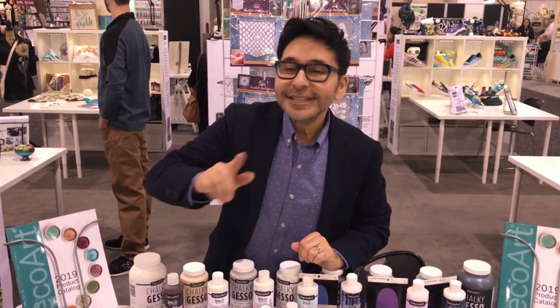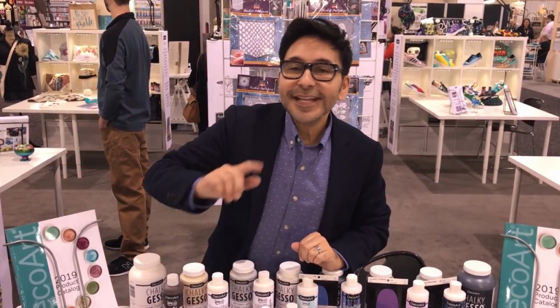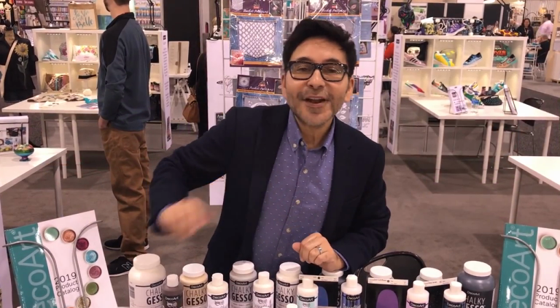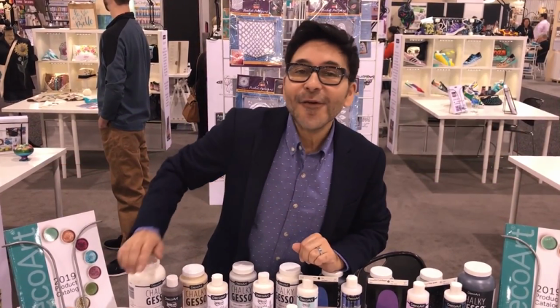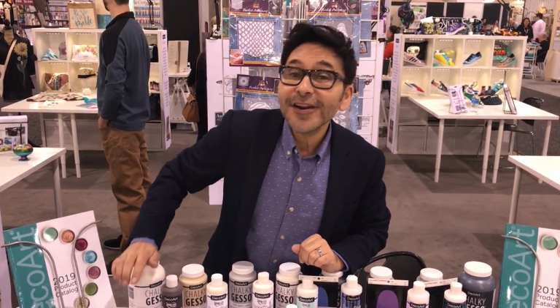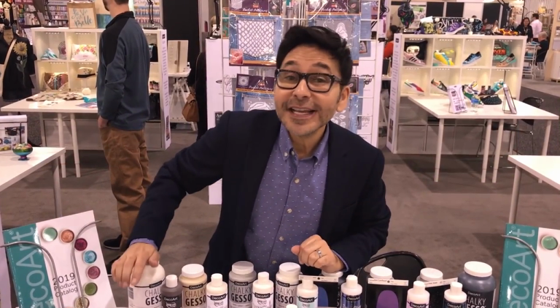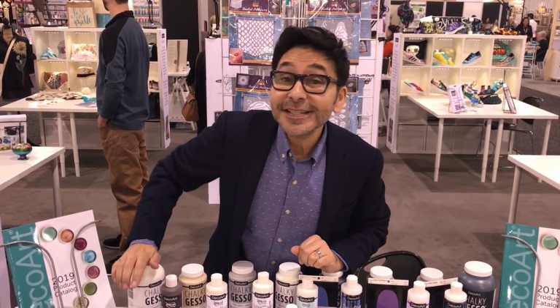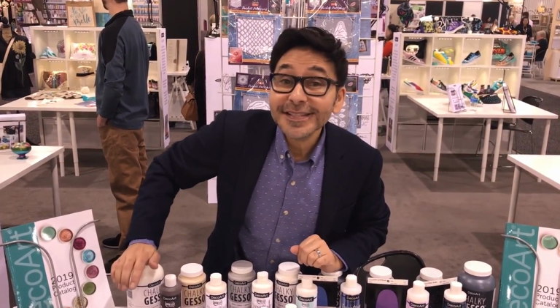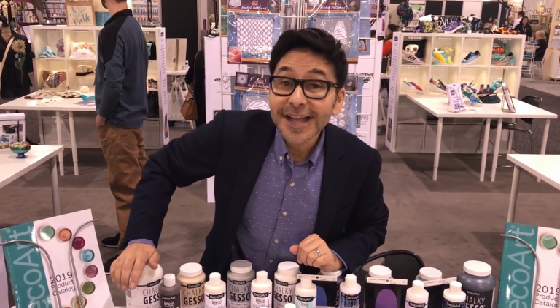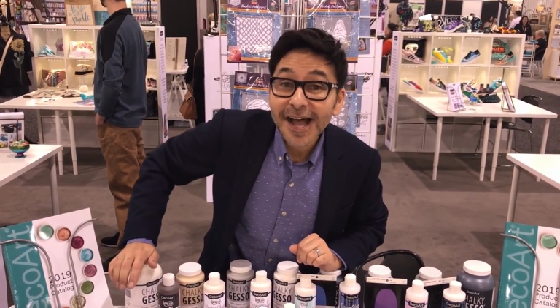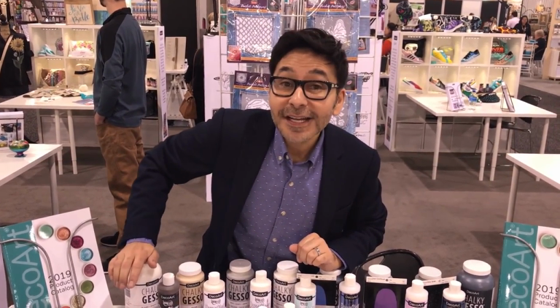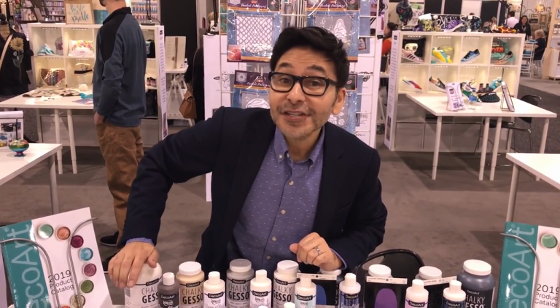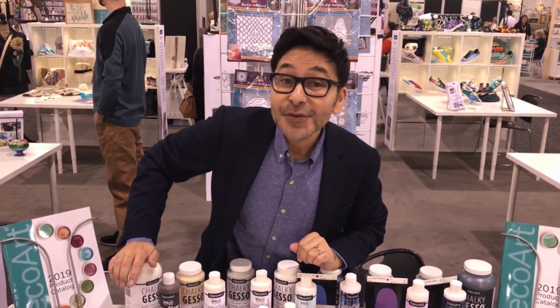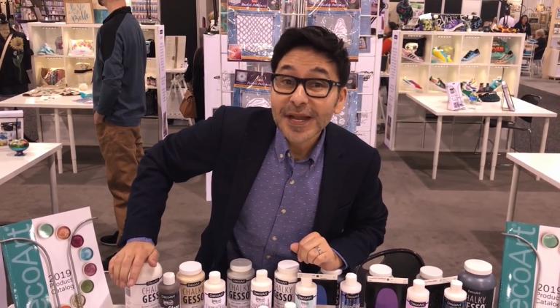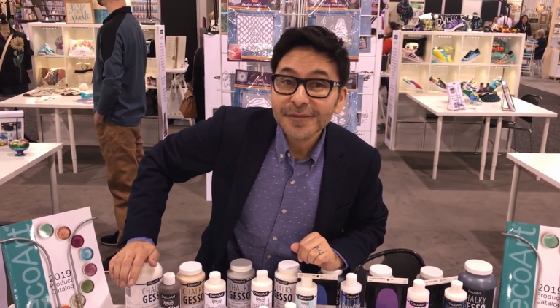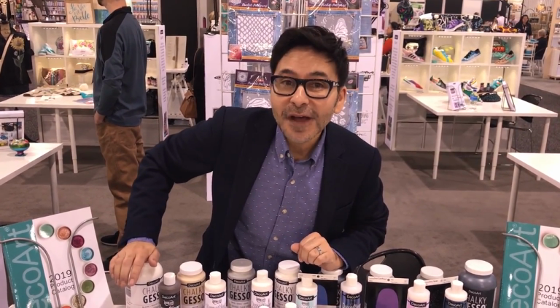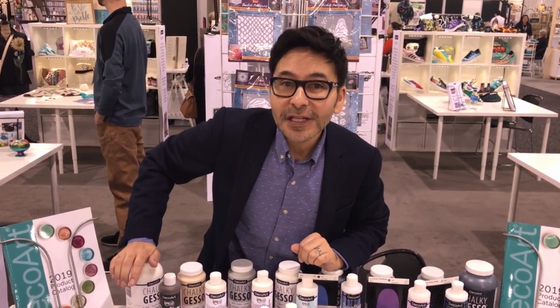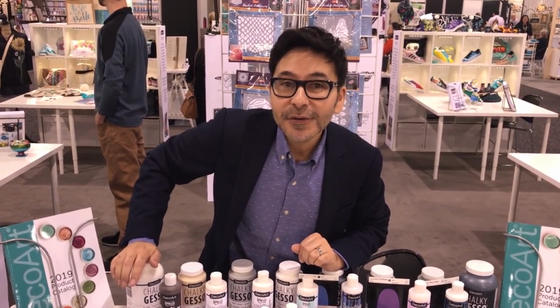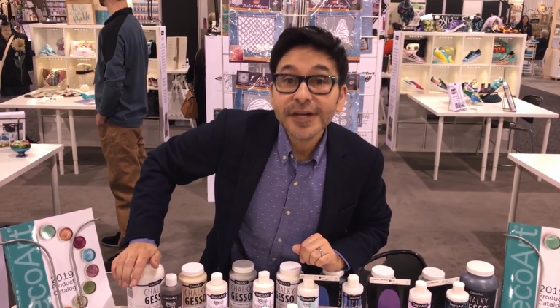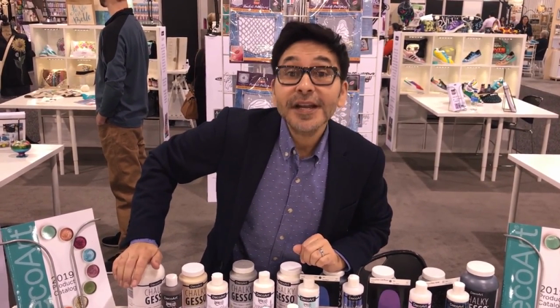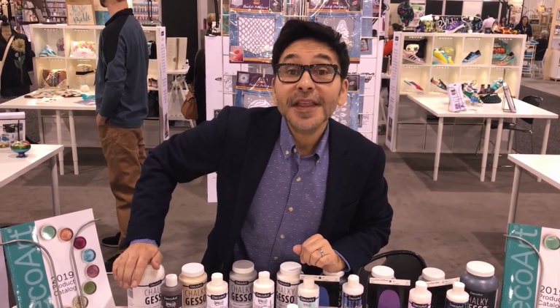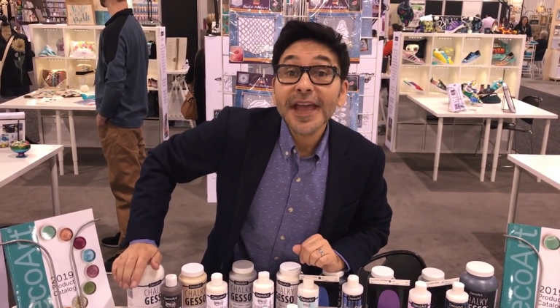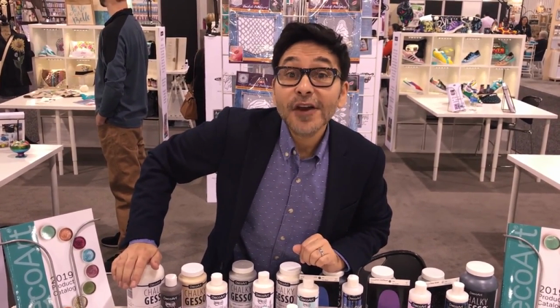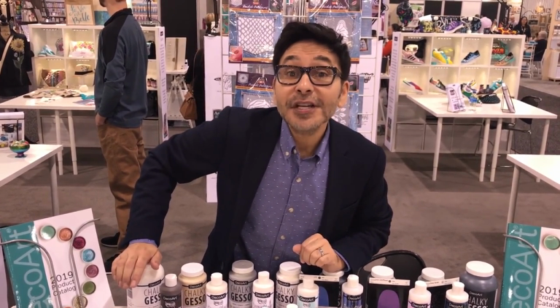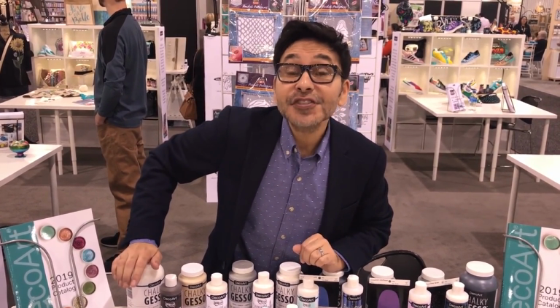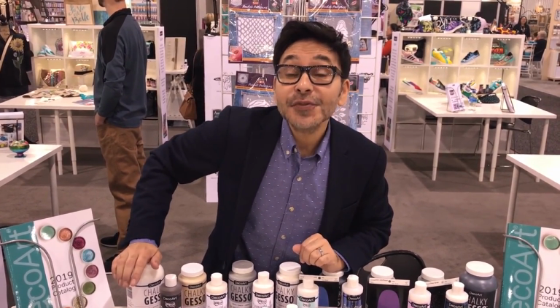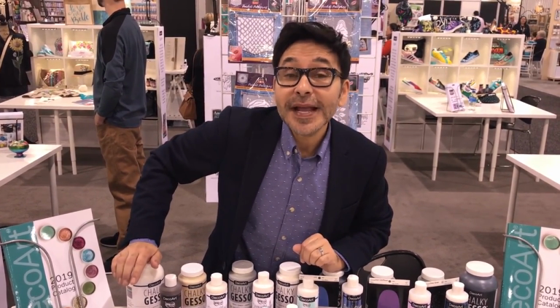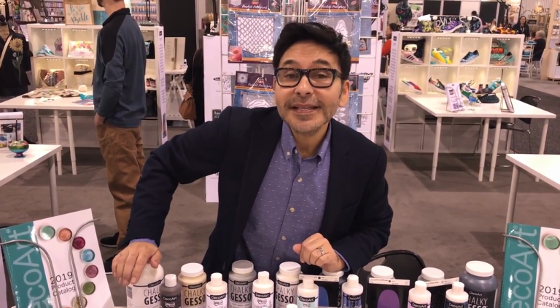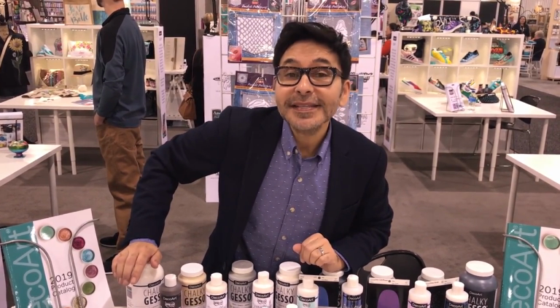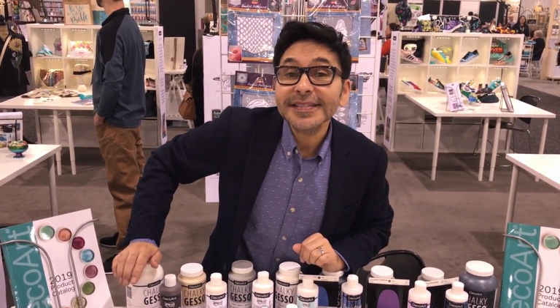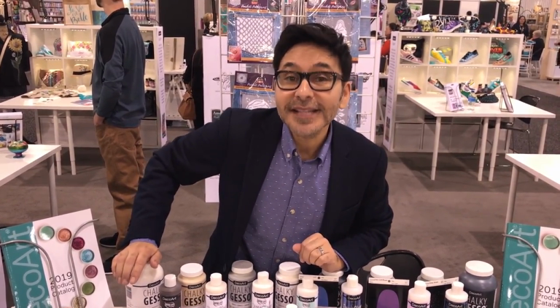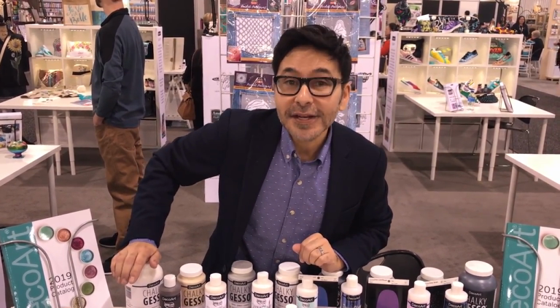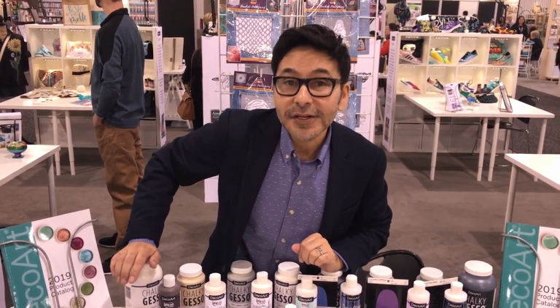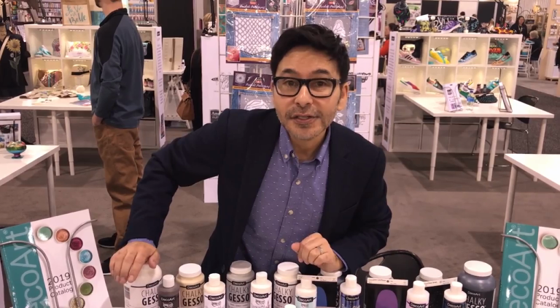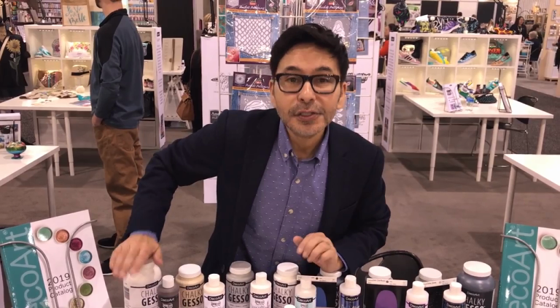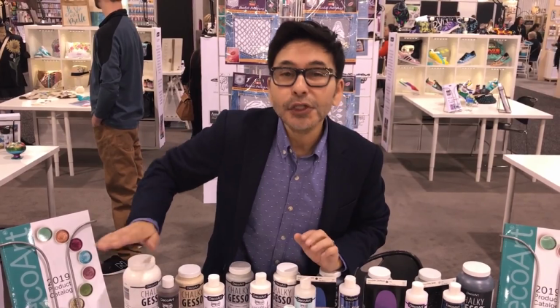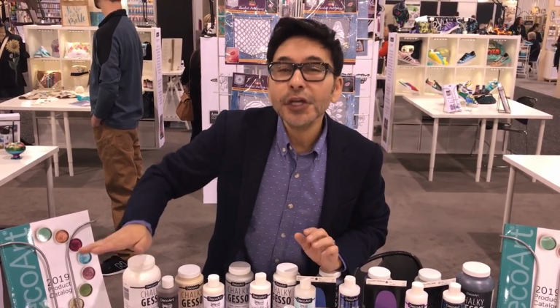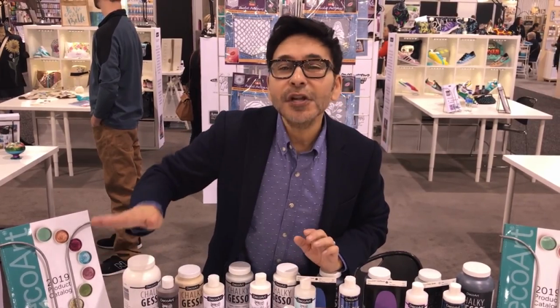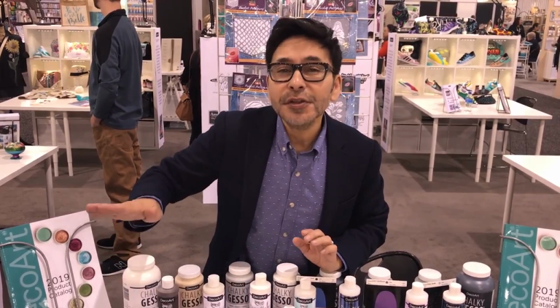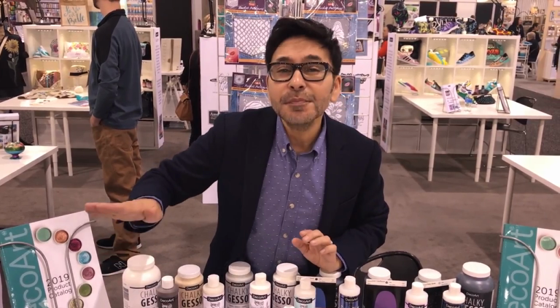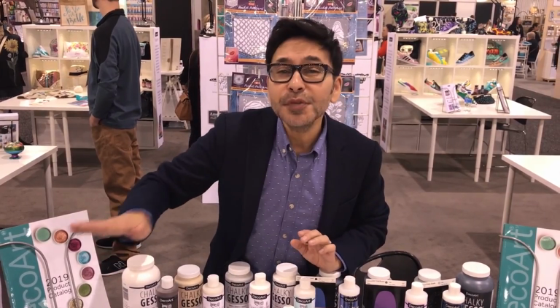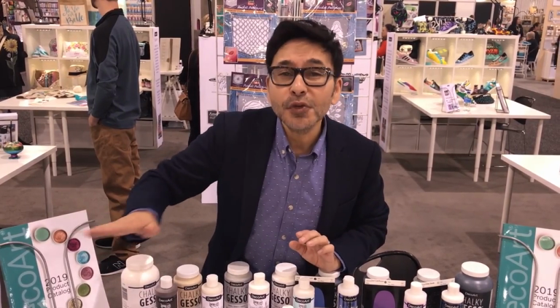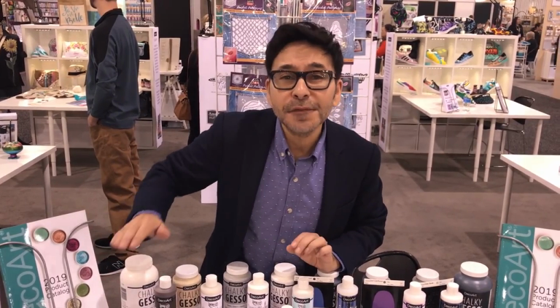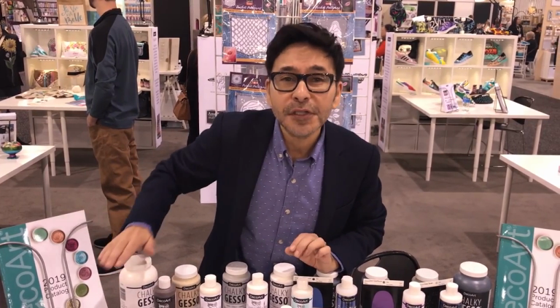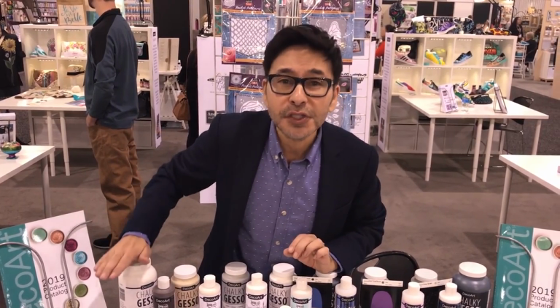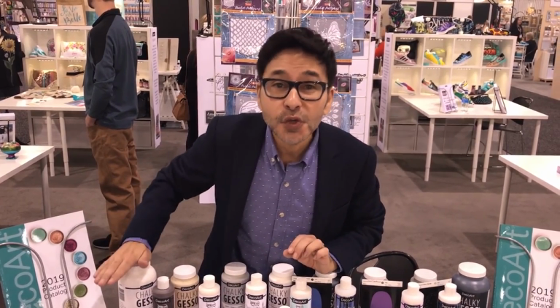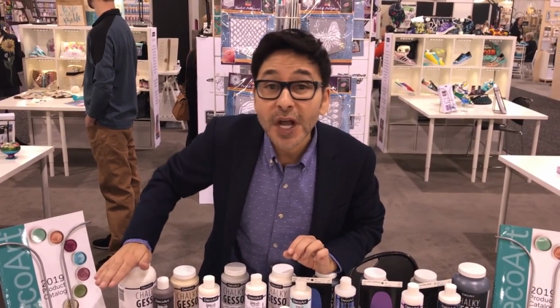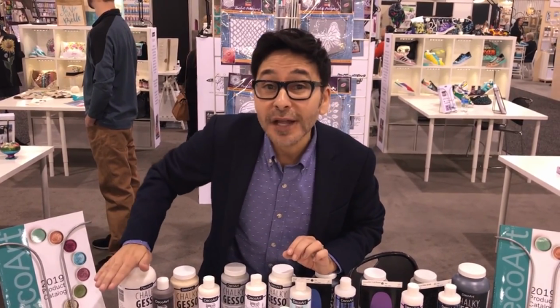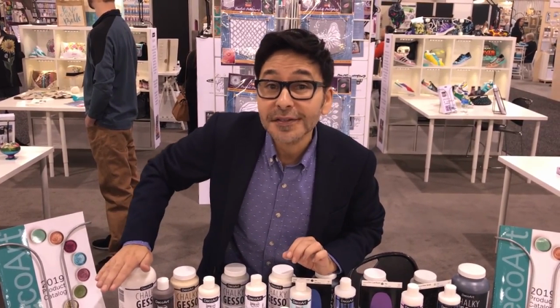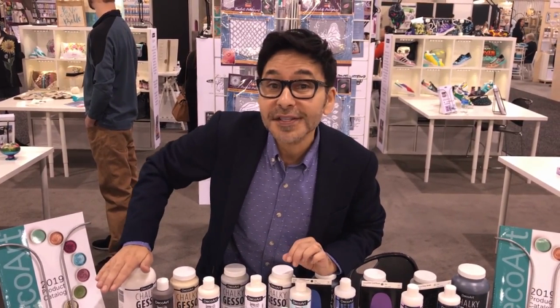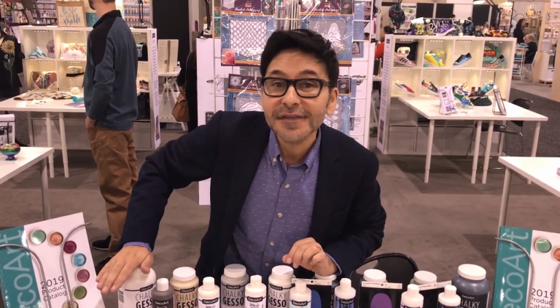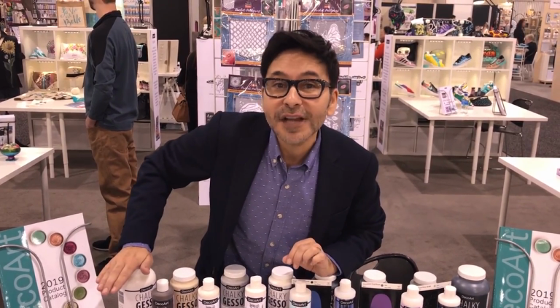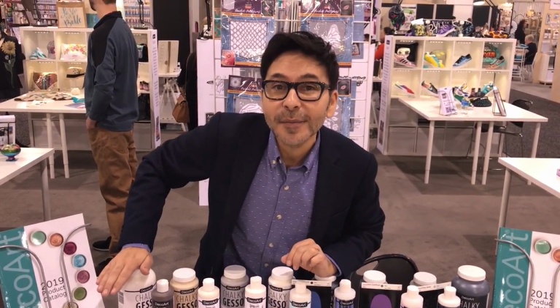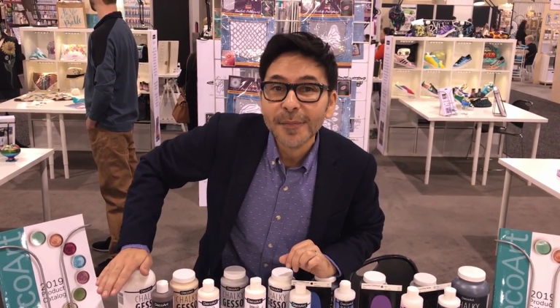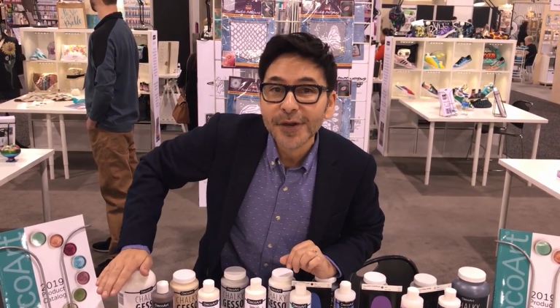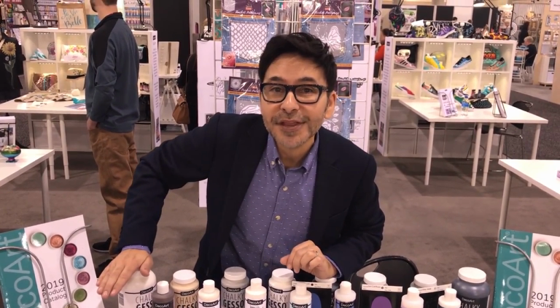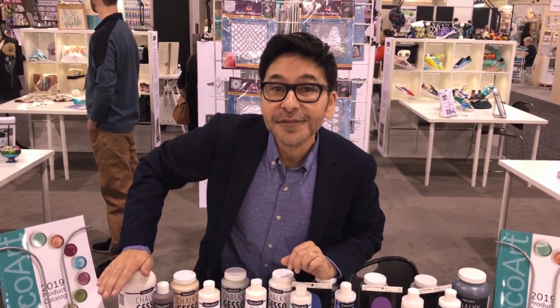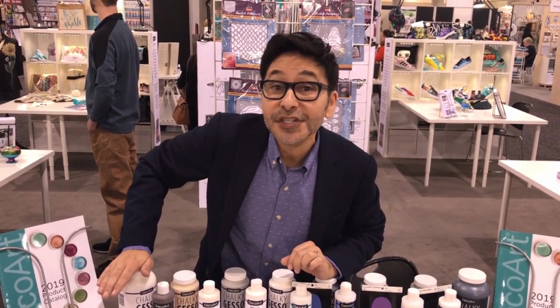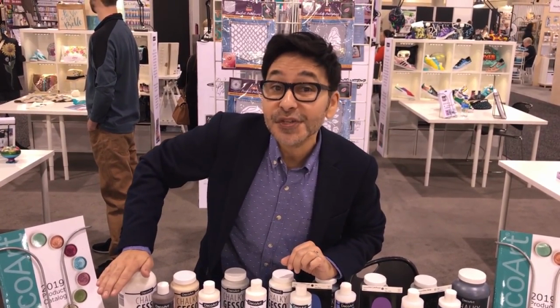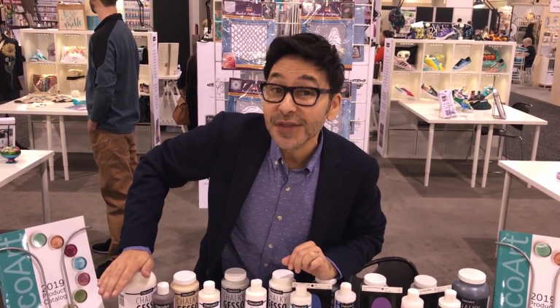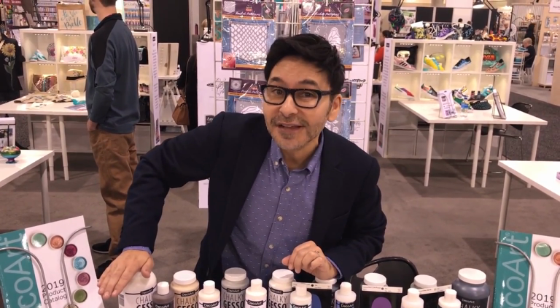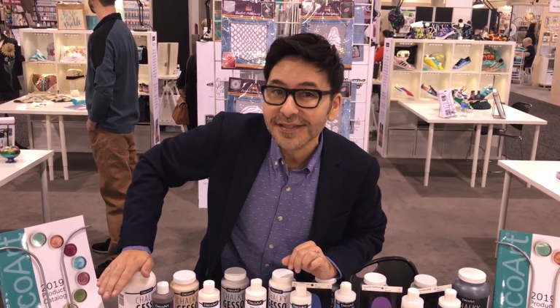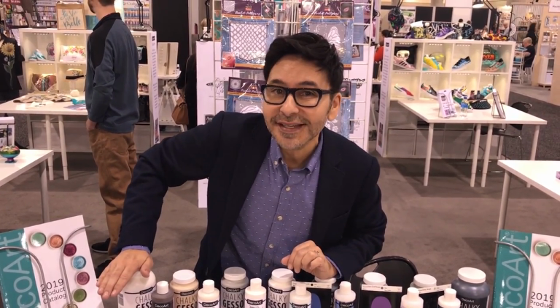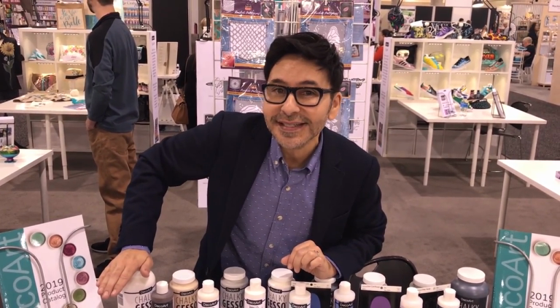DecoArt is not a trend follower — they are a trend setter. Look at all the beautiful new colors they've come up with for 2019.